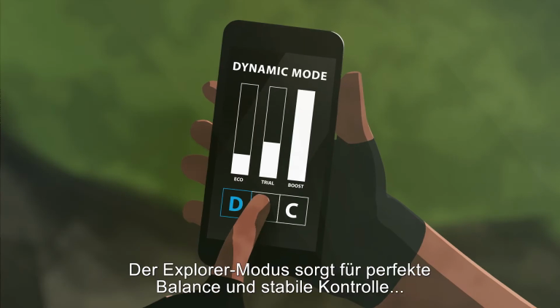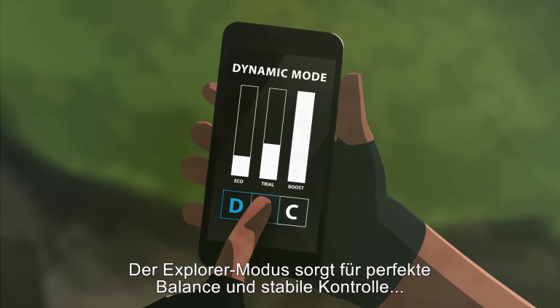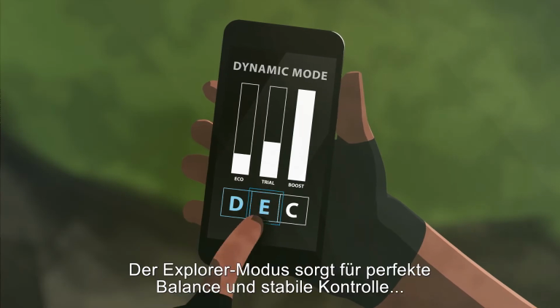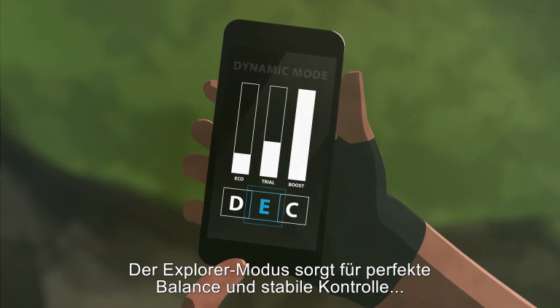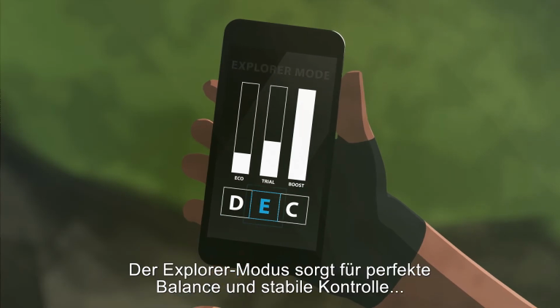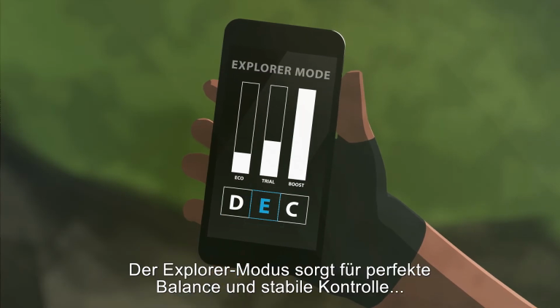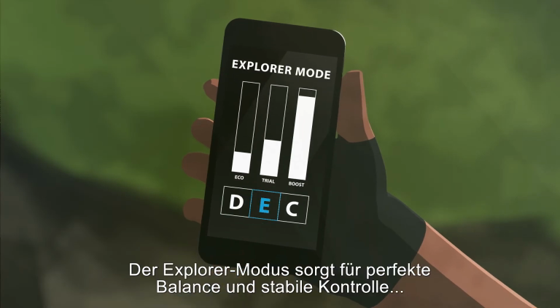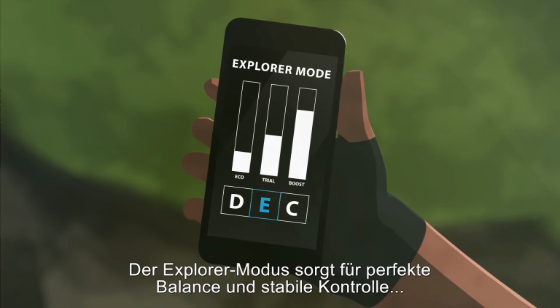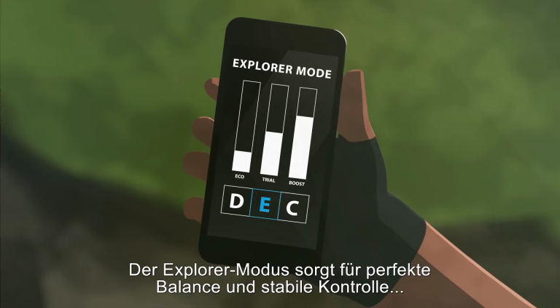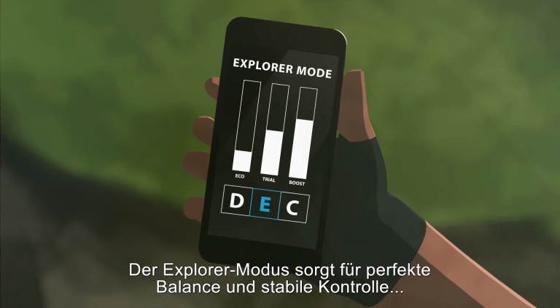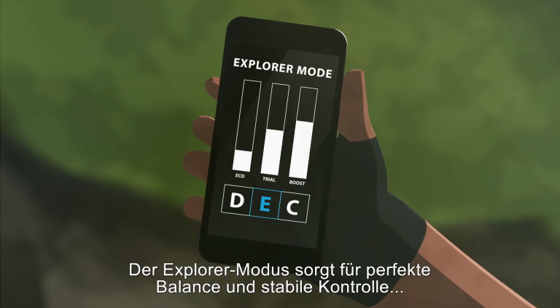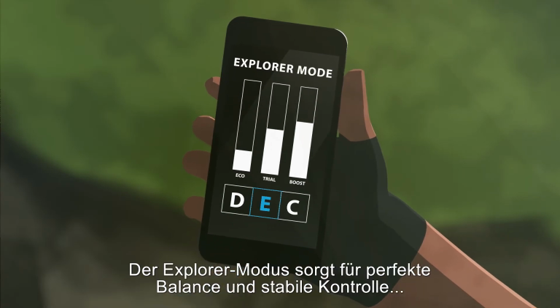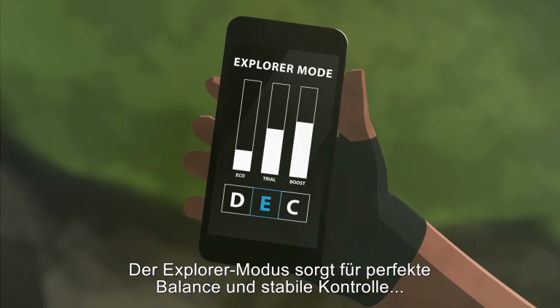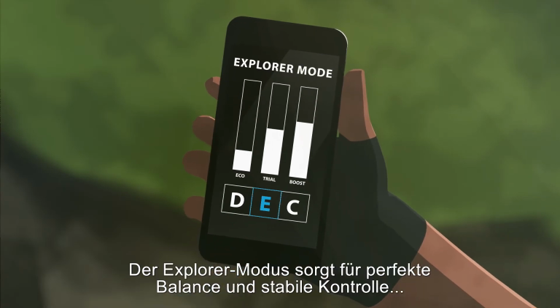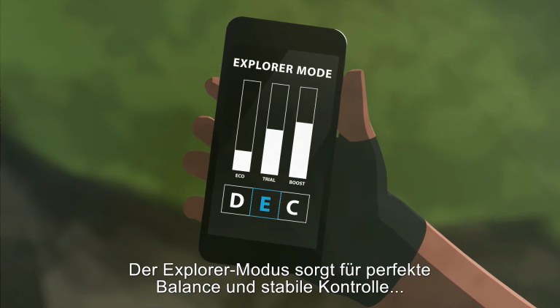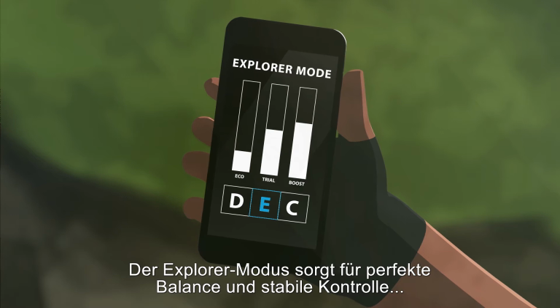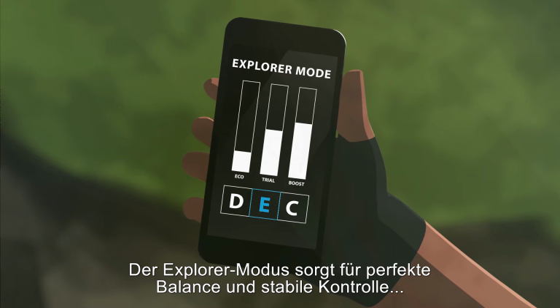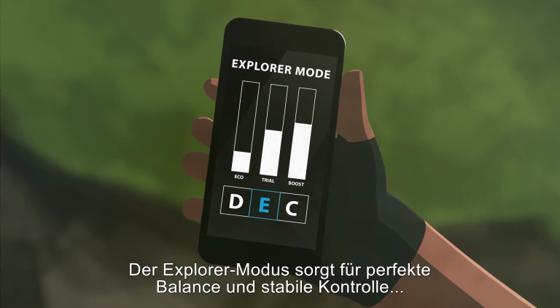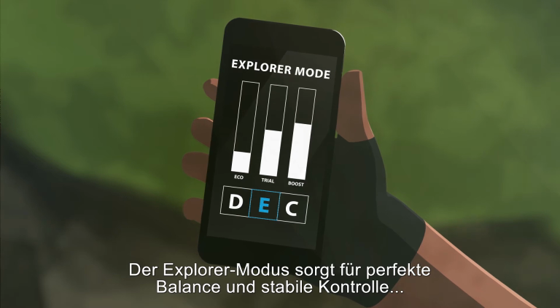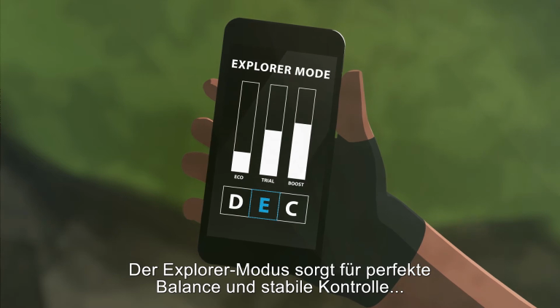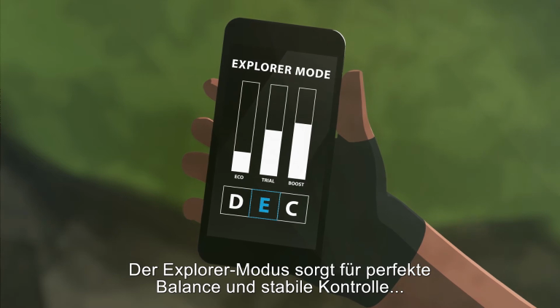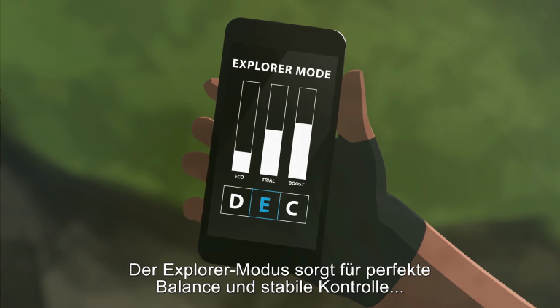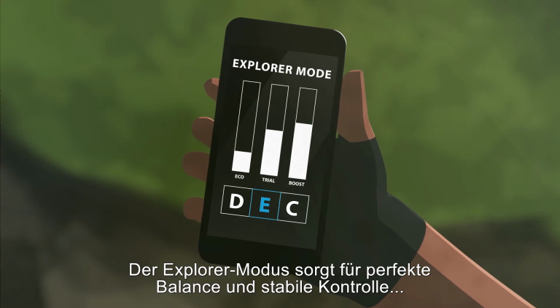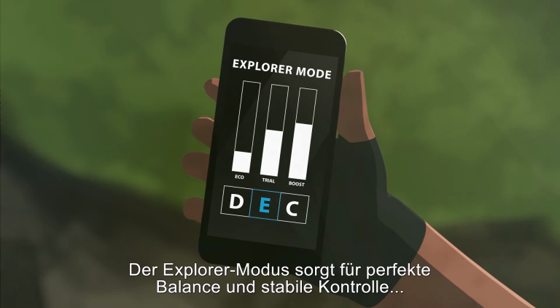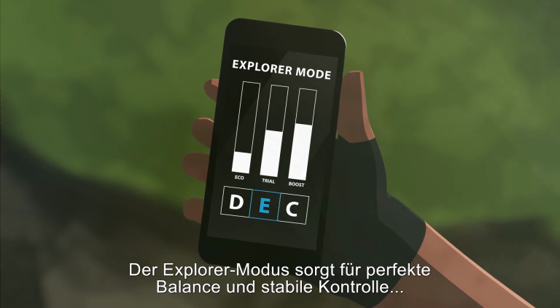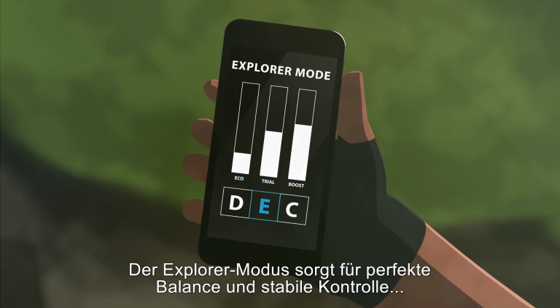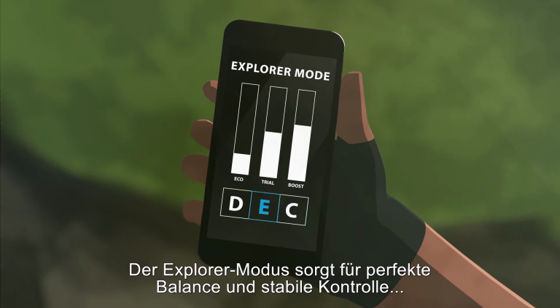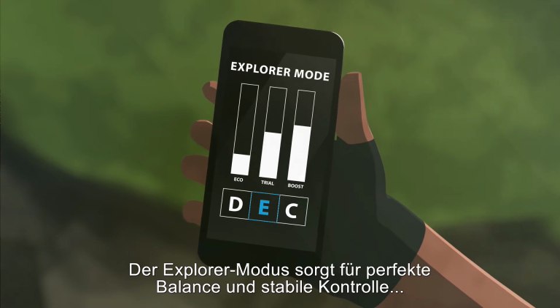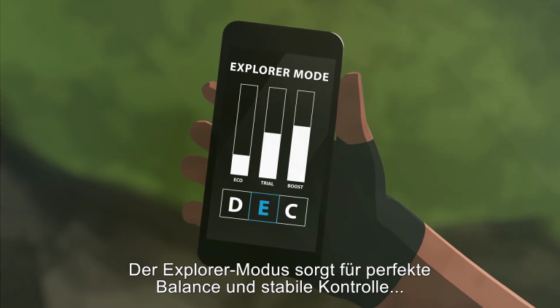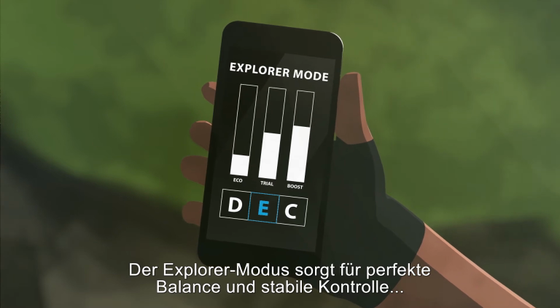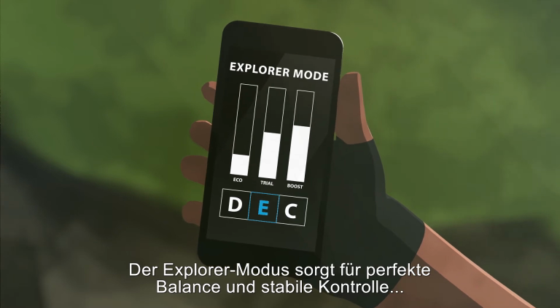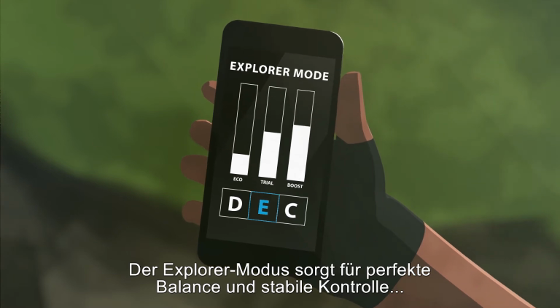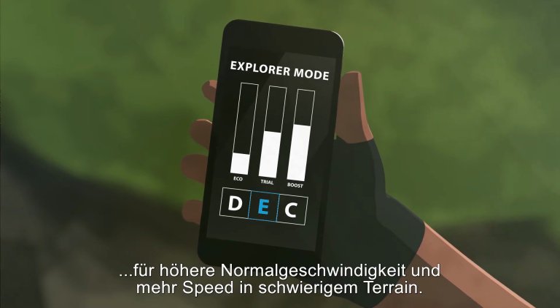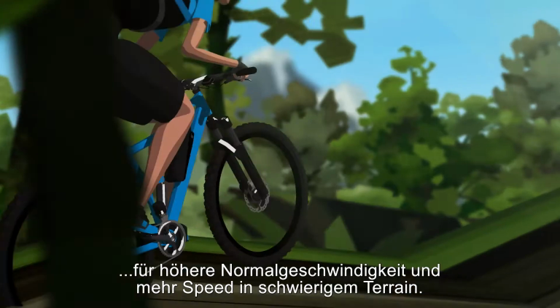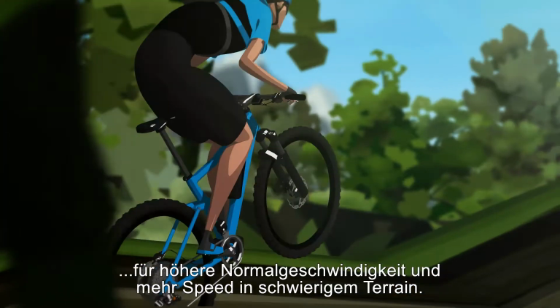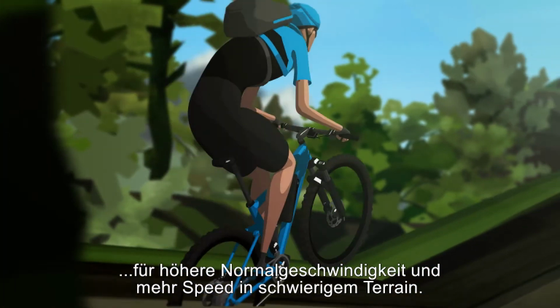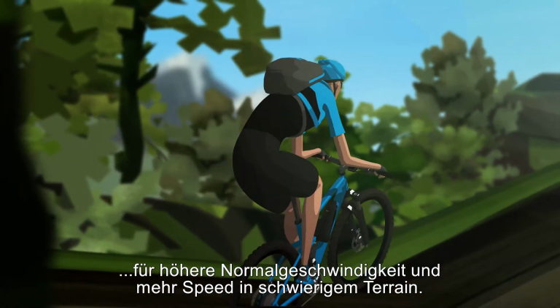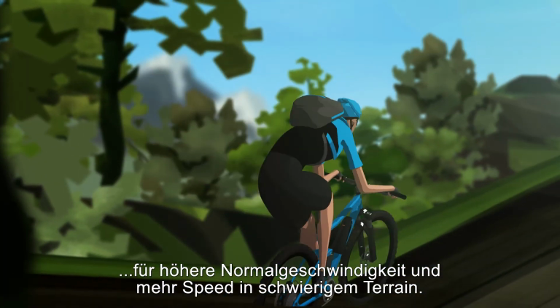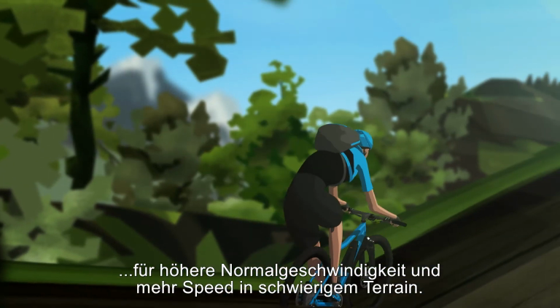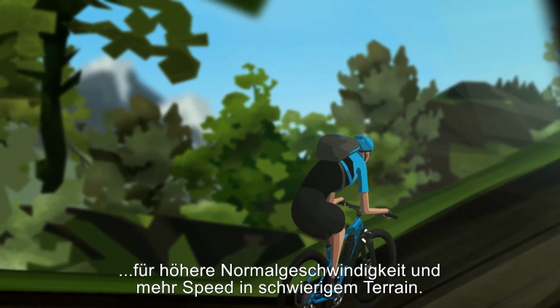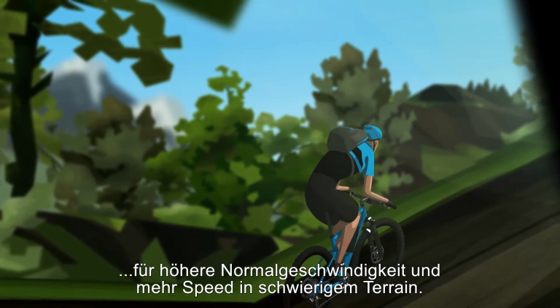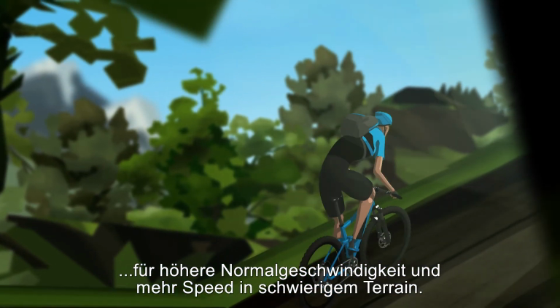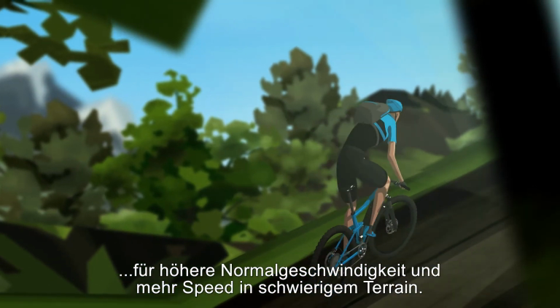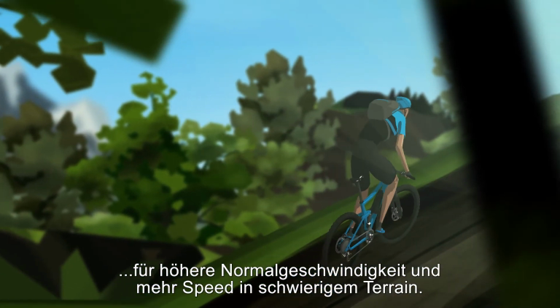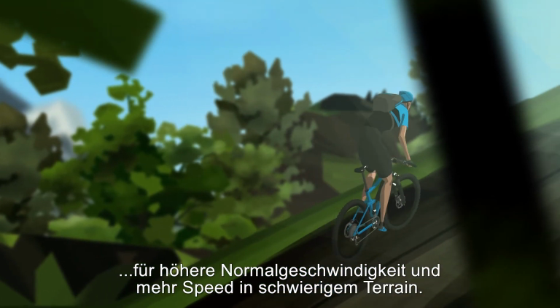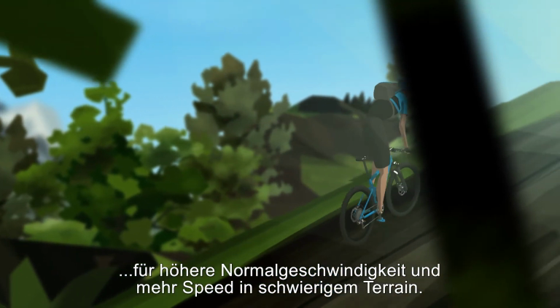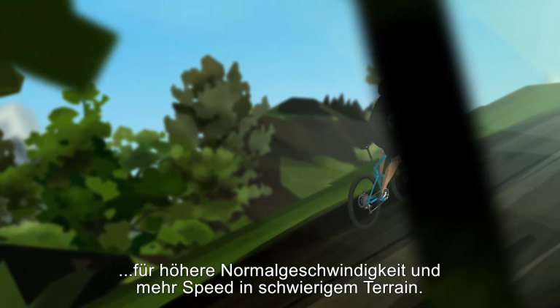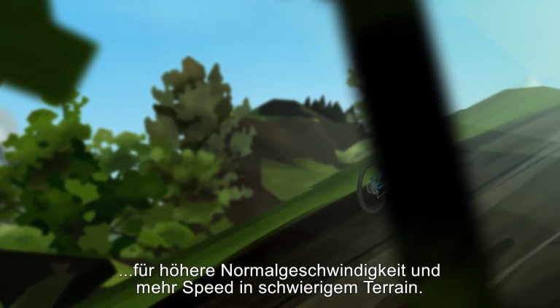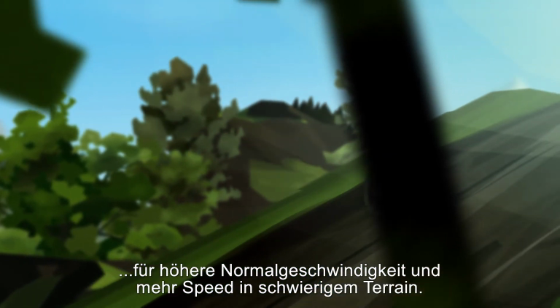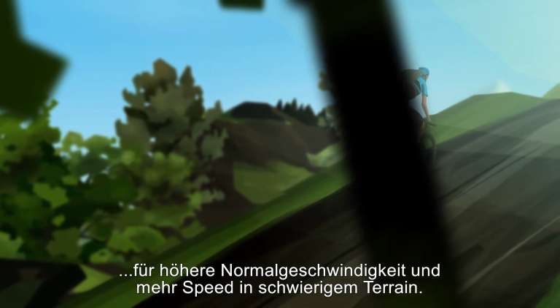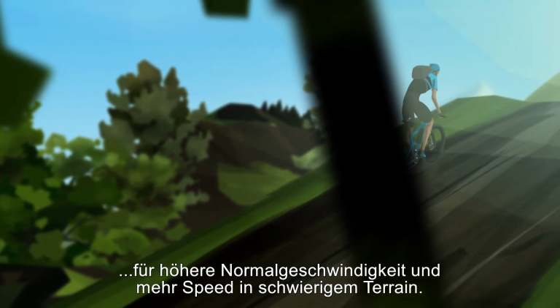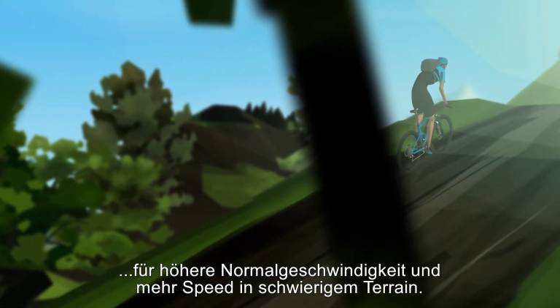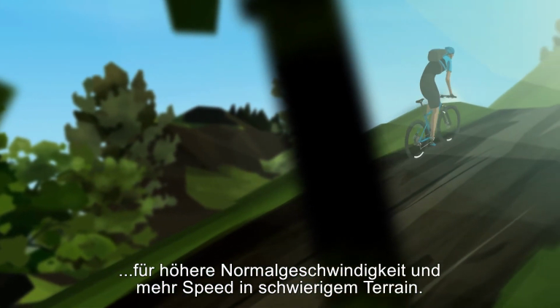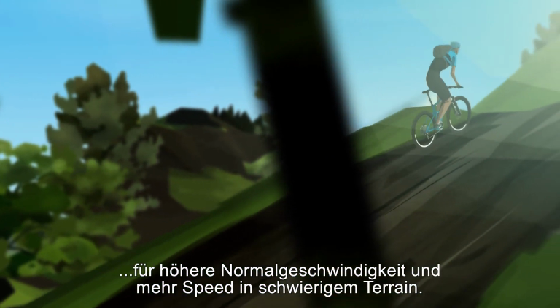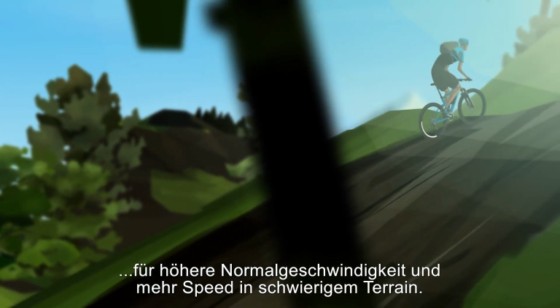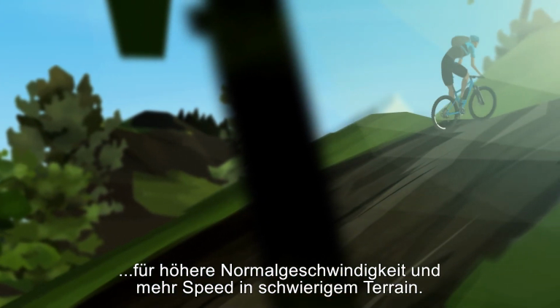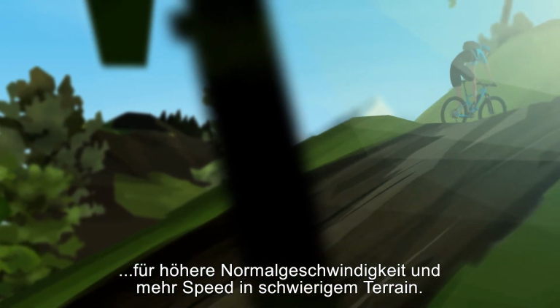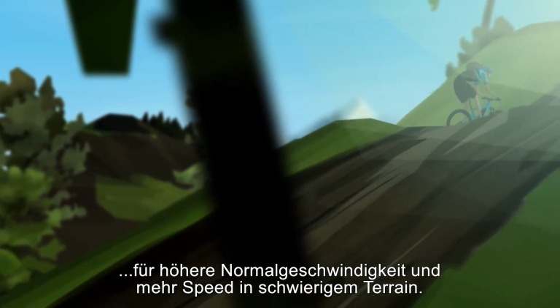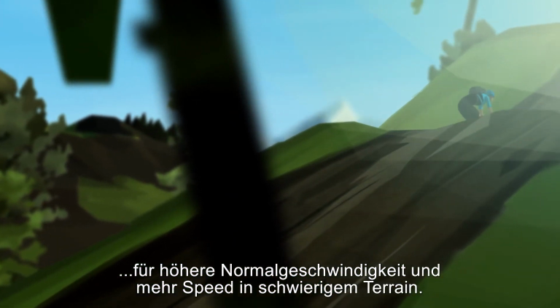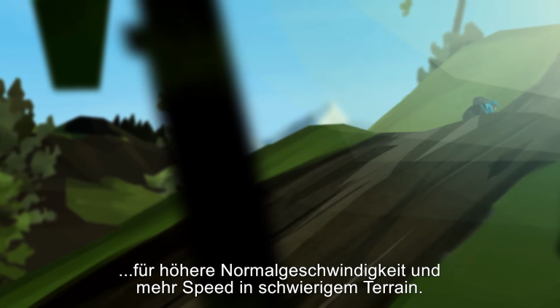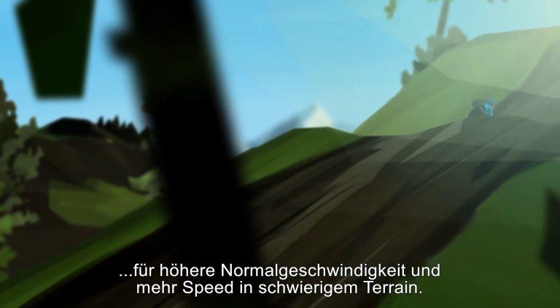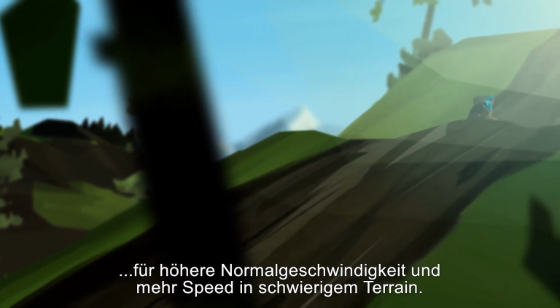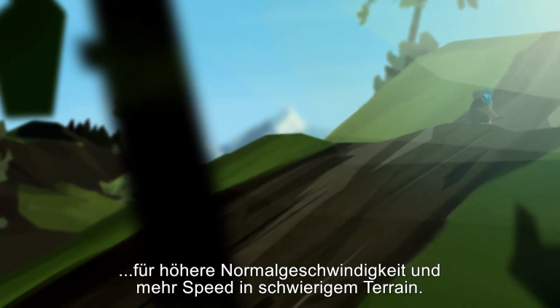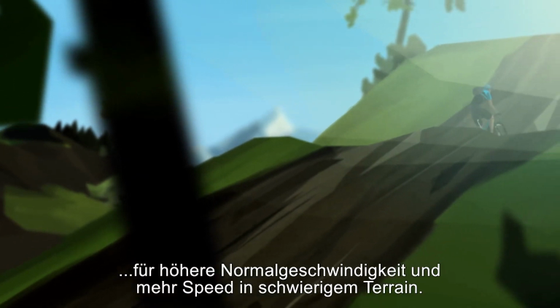Explorer mode gives you the perfect balance for solid control. Boost your normal pace and curb your speed on difficult terrain.